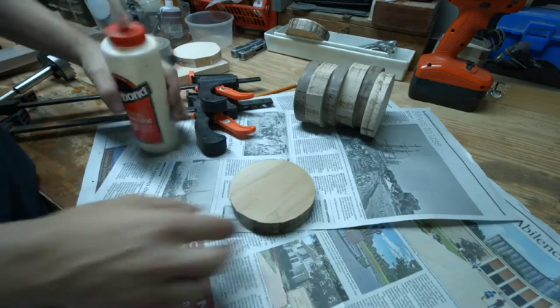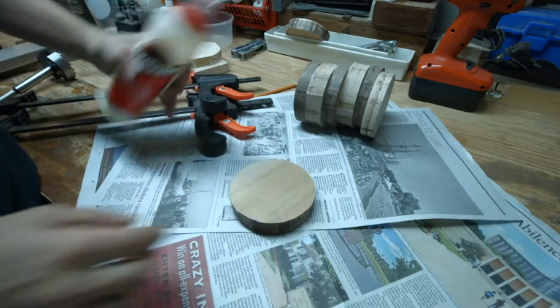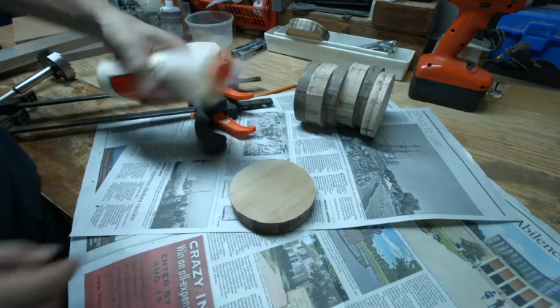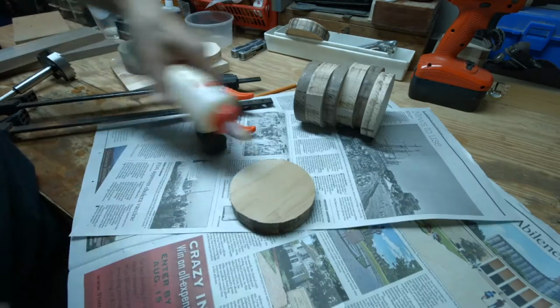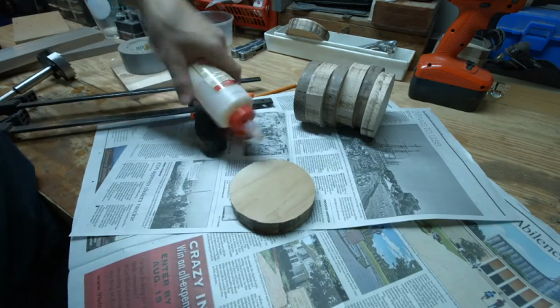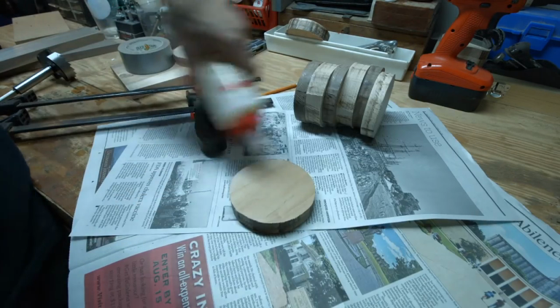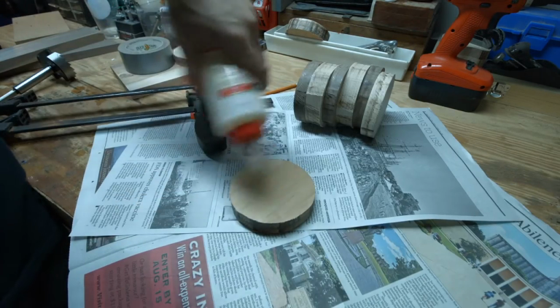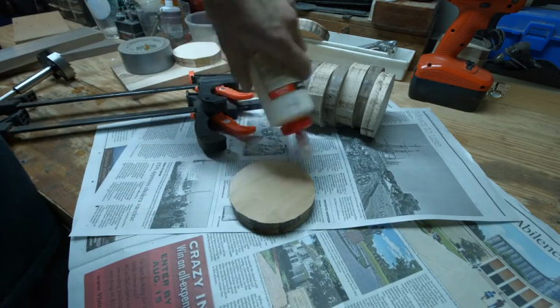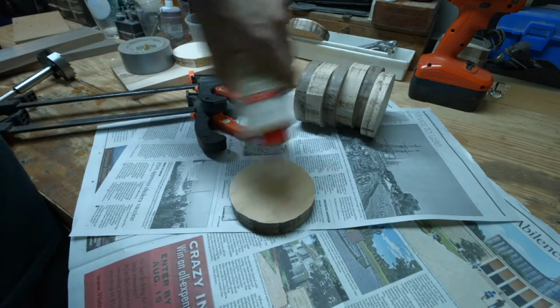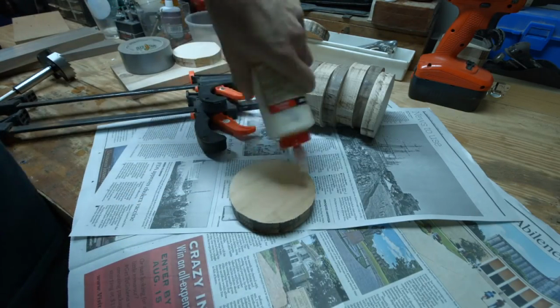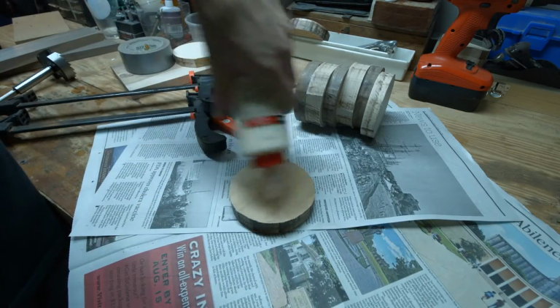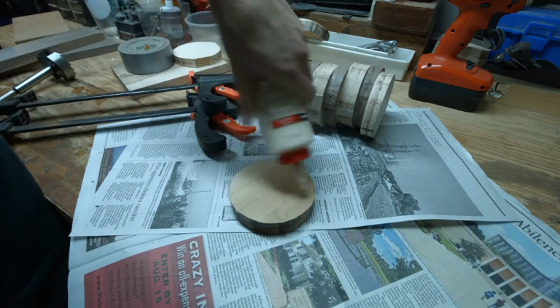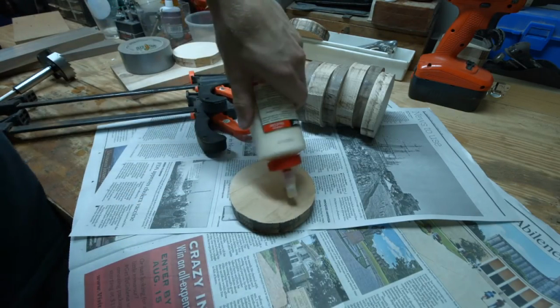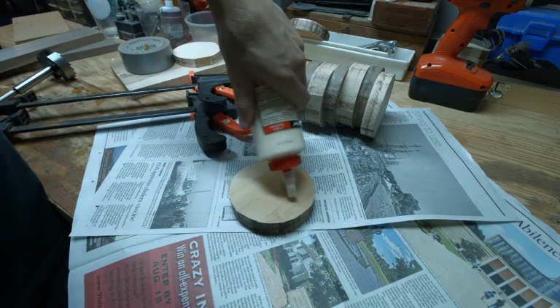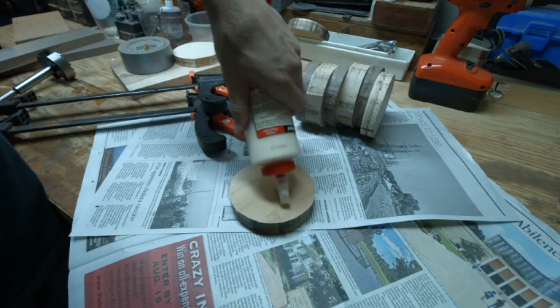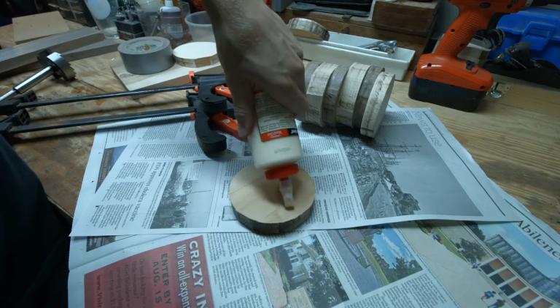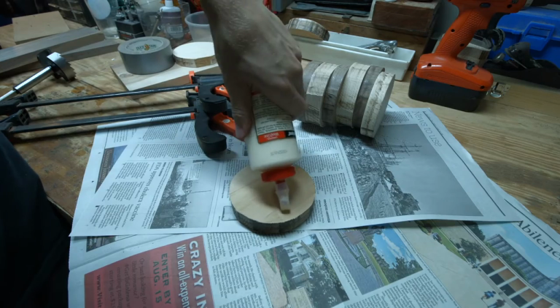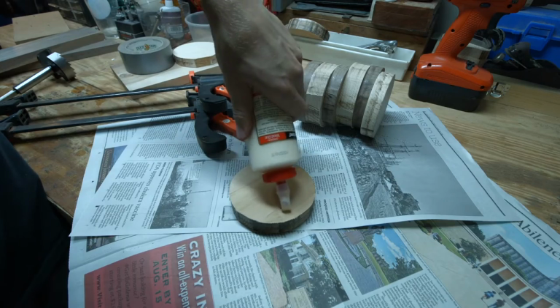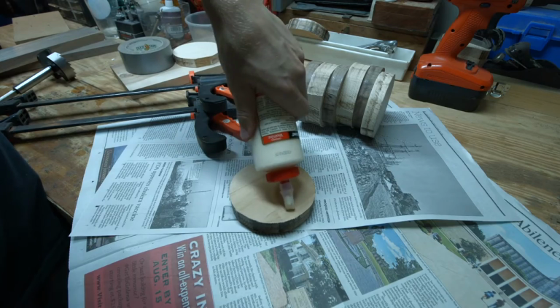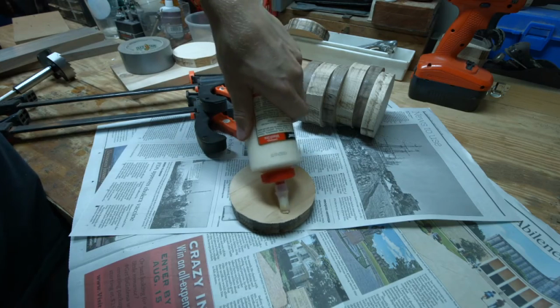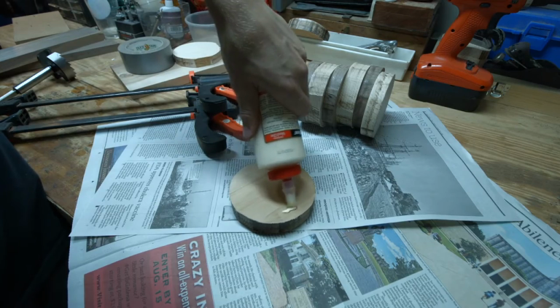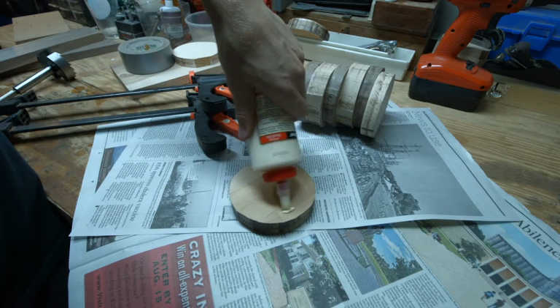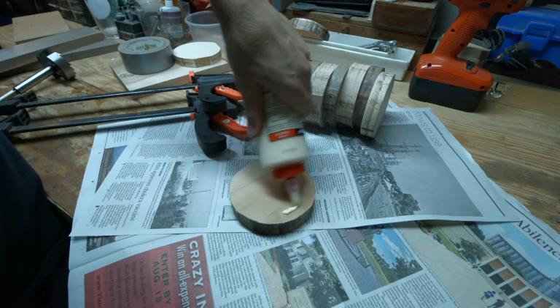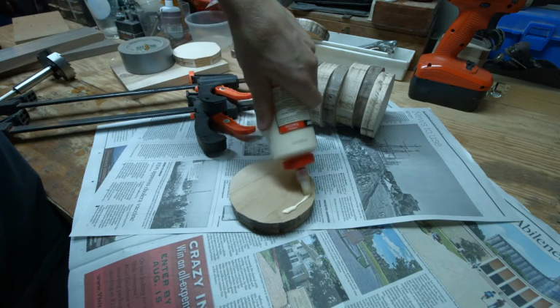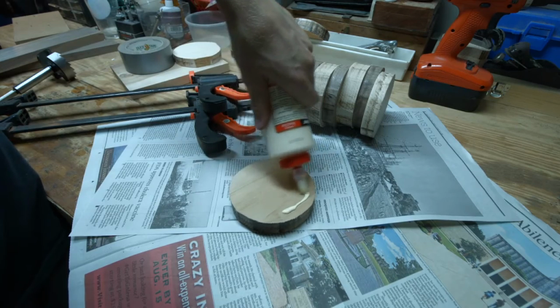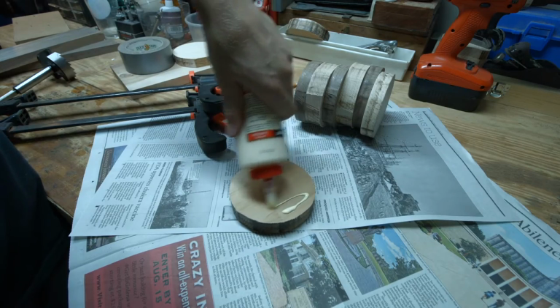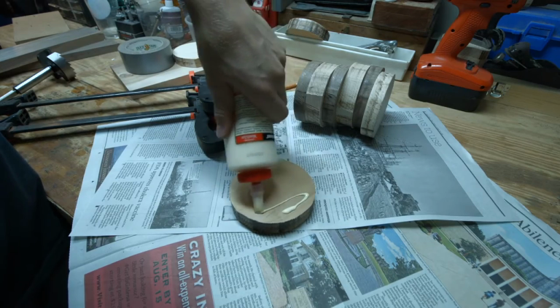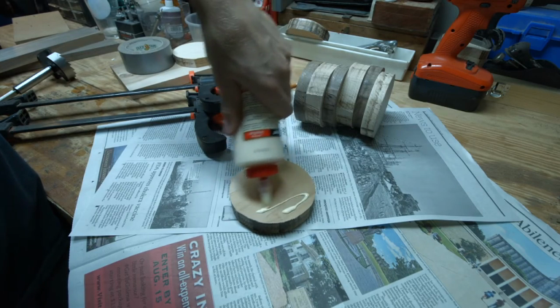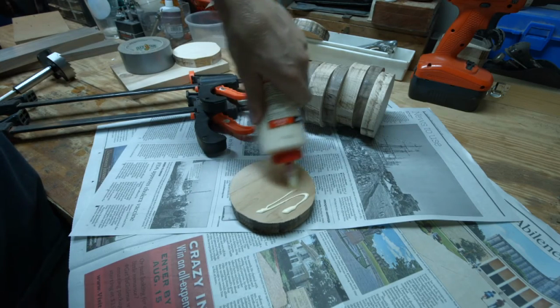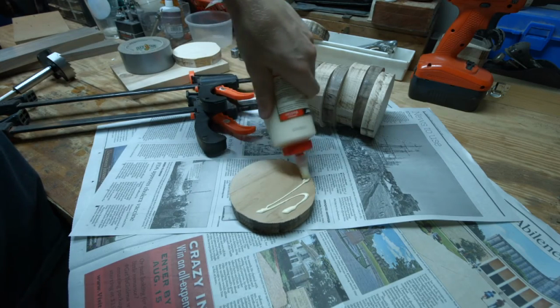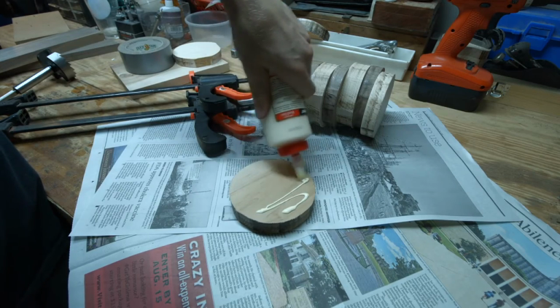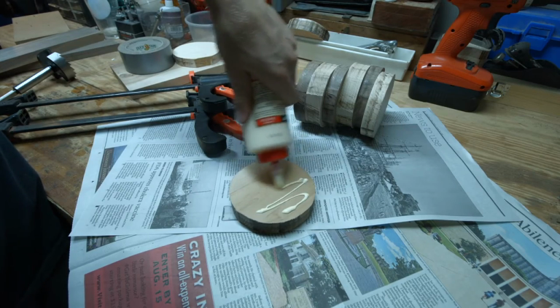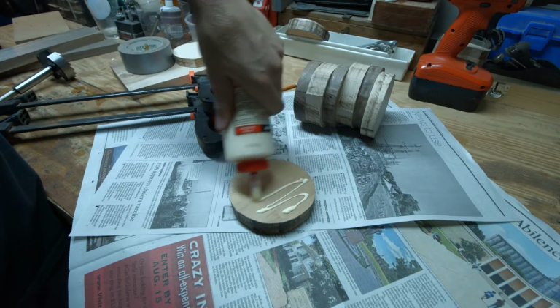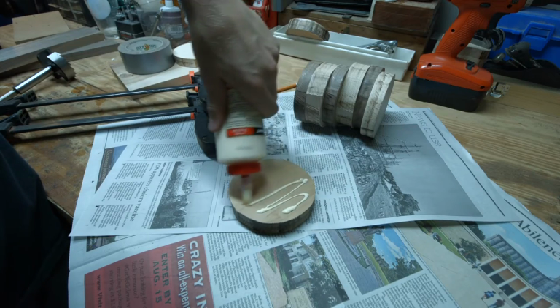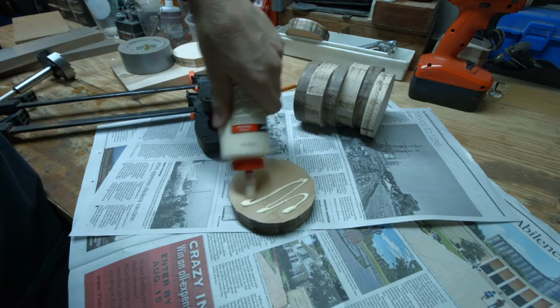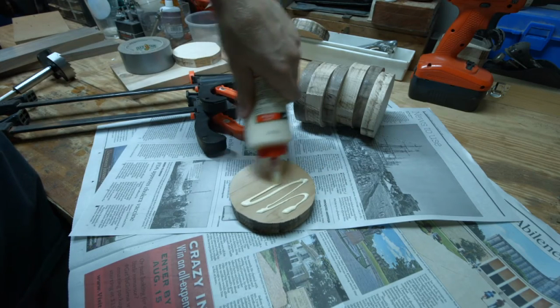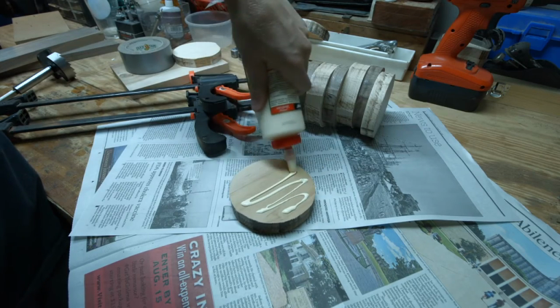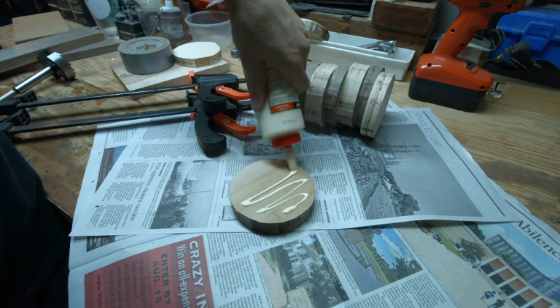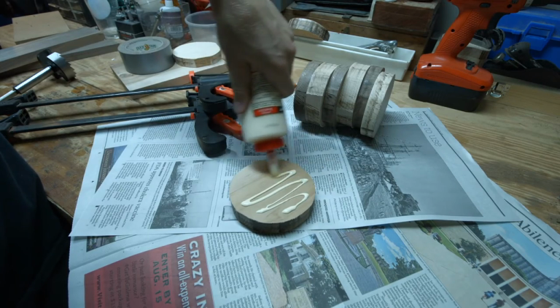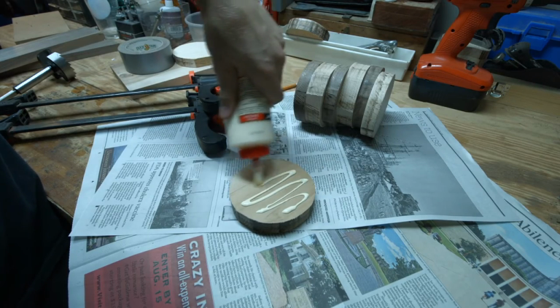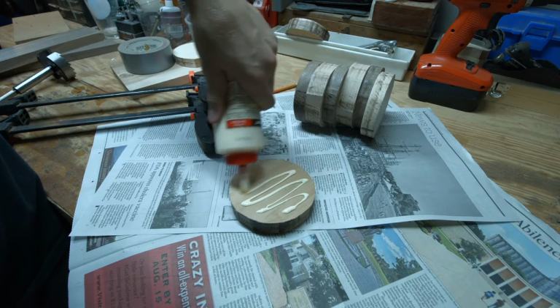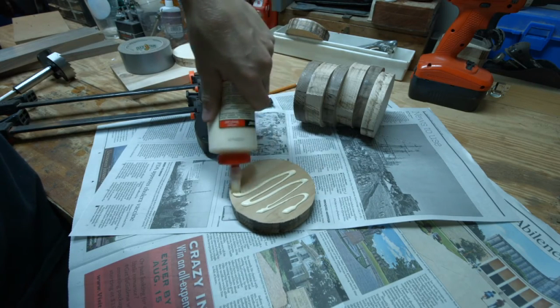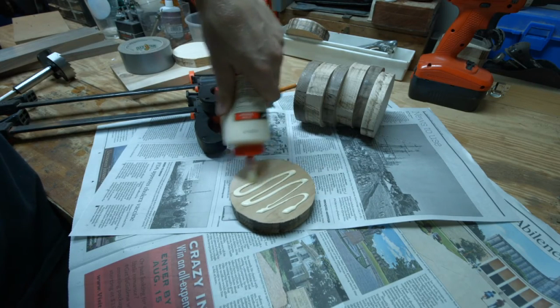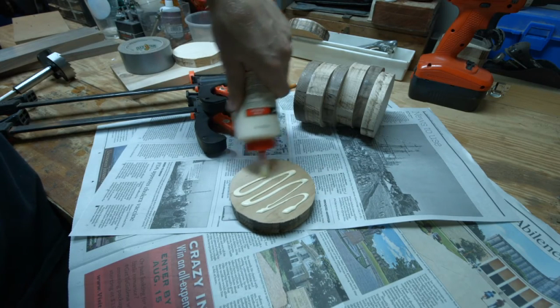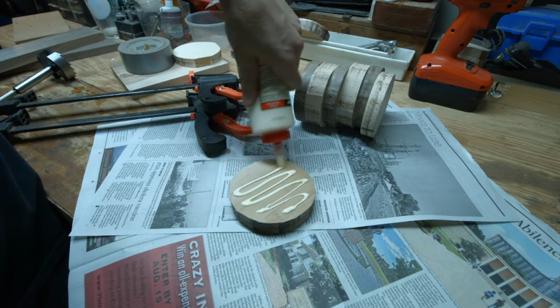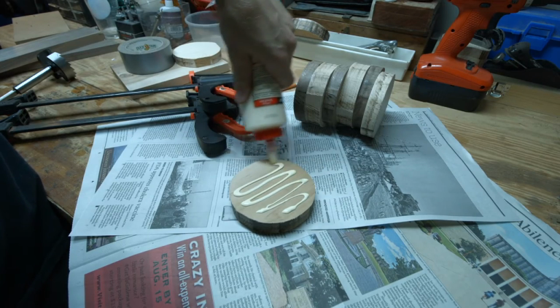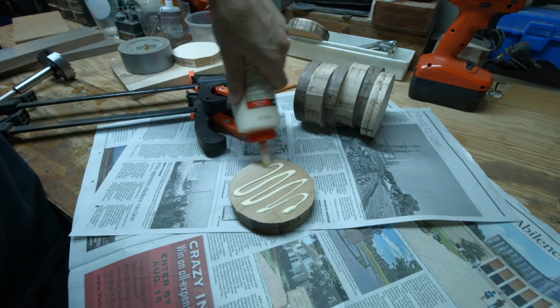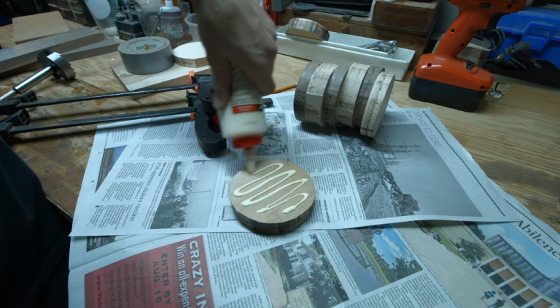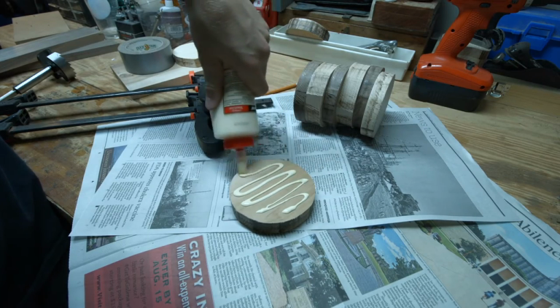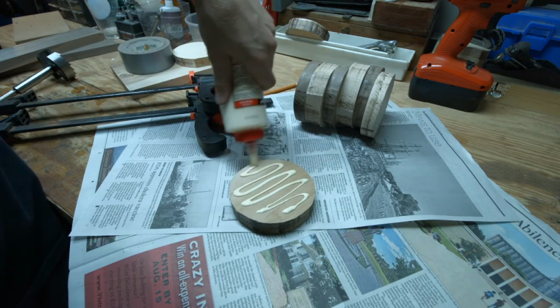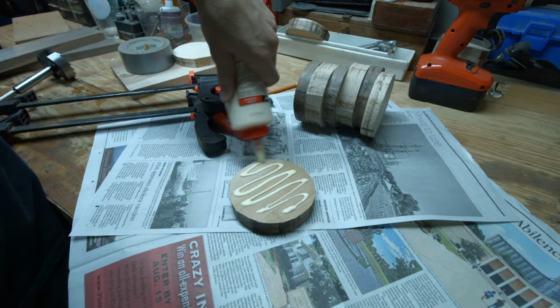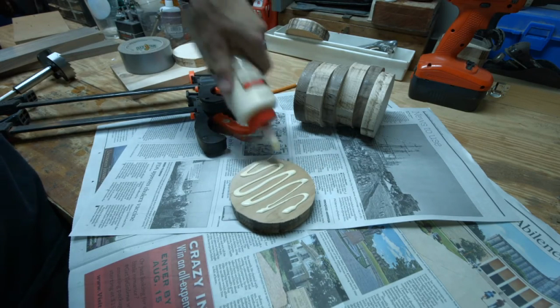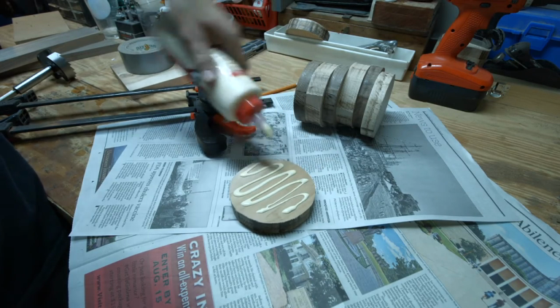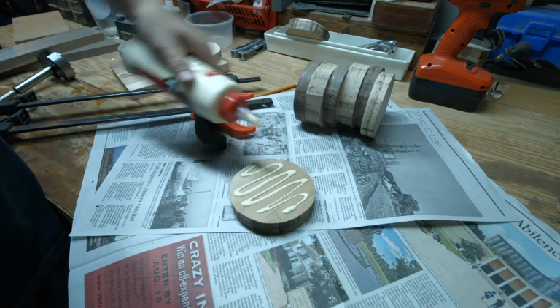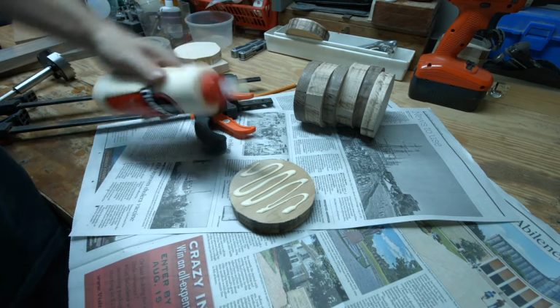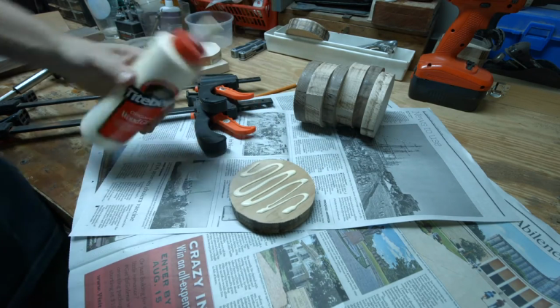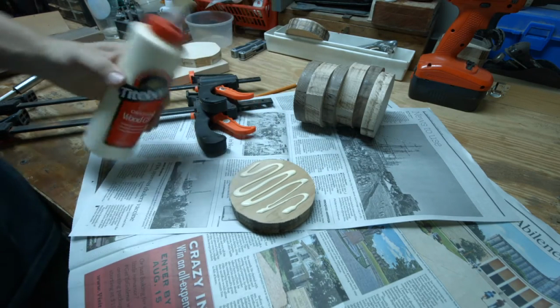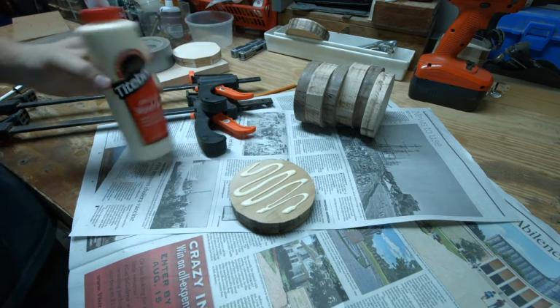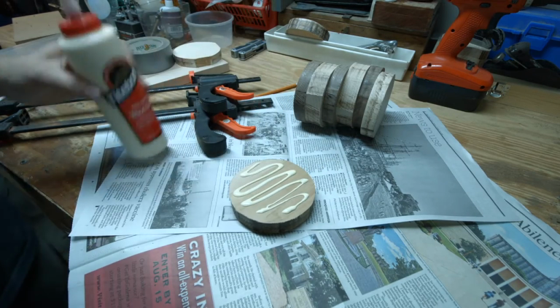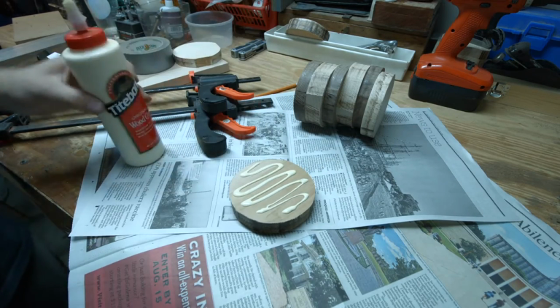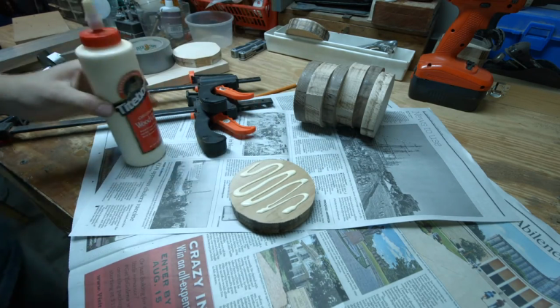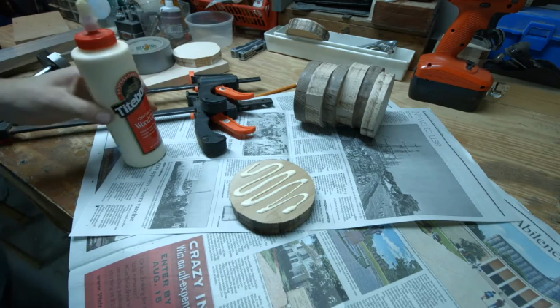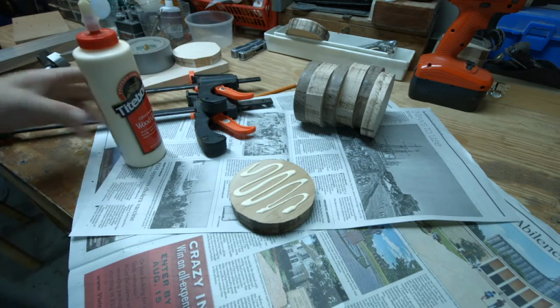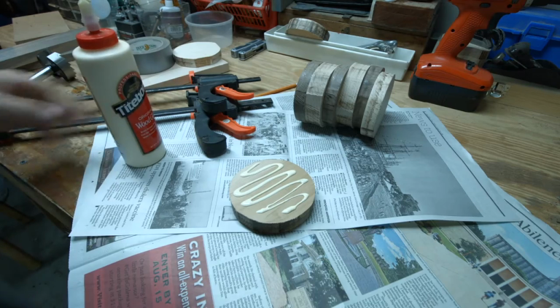Gluing up was a bit tricky. It was hard to get them all to stay in place. I ended up using a lot more clamps than that later on.